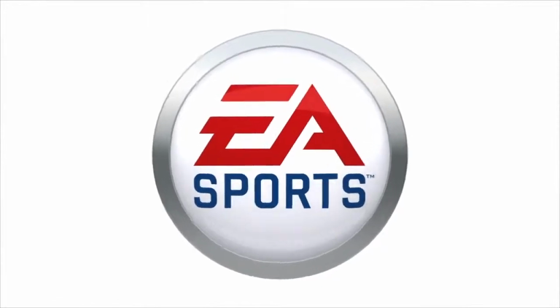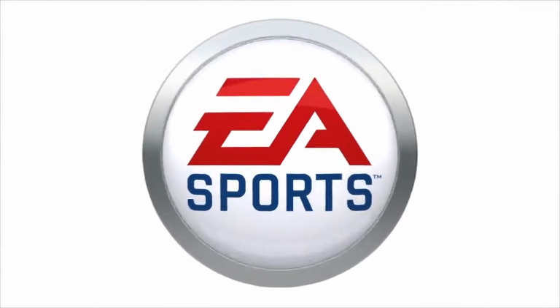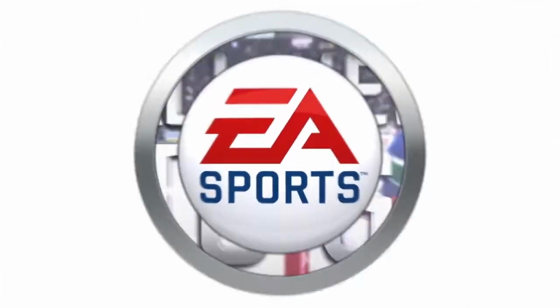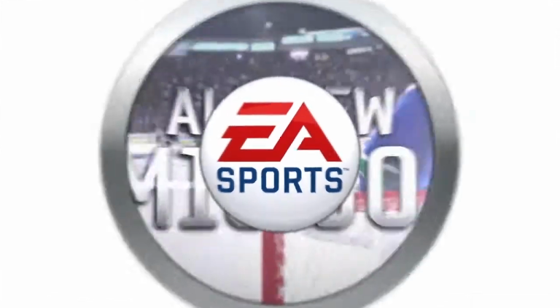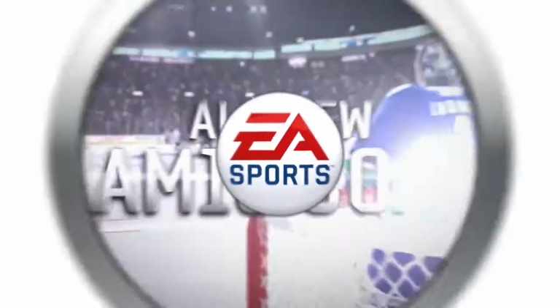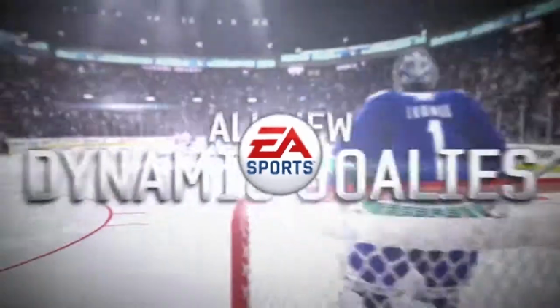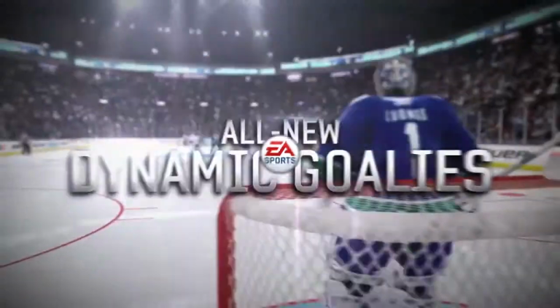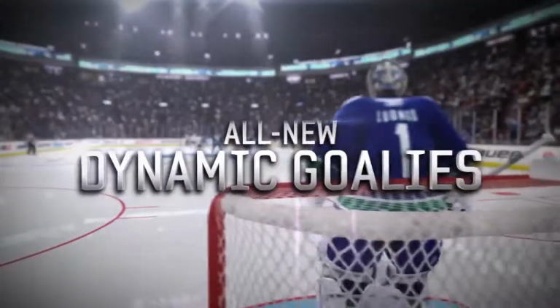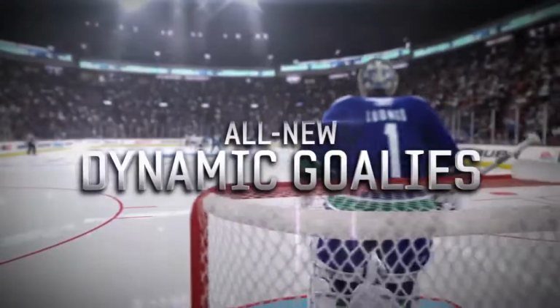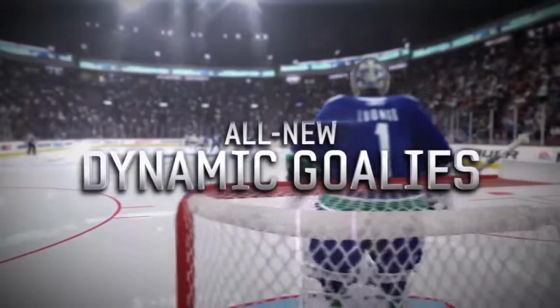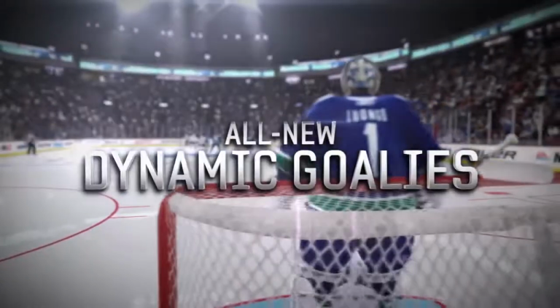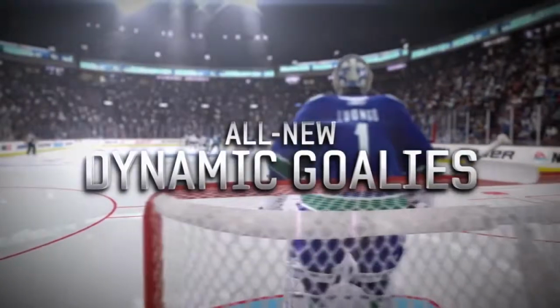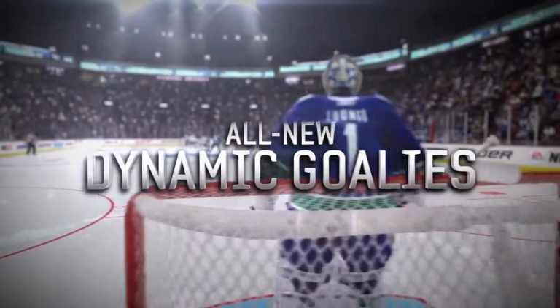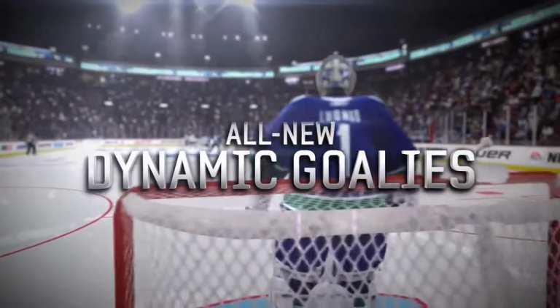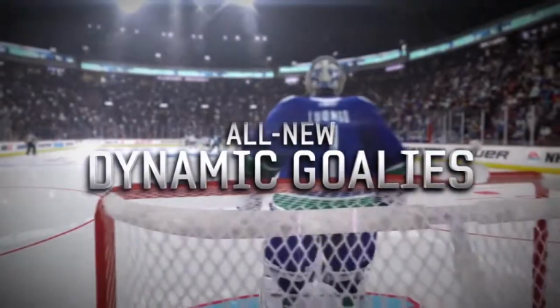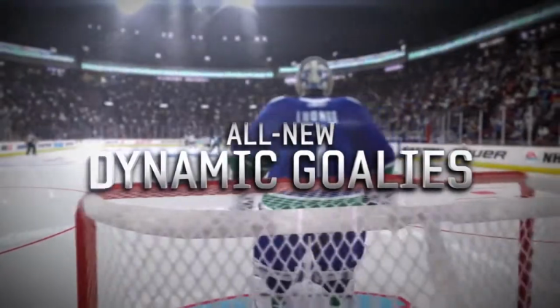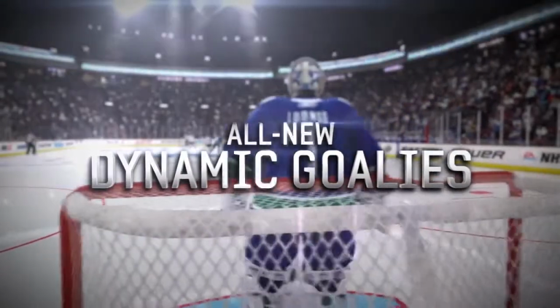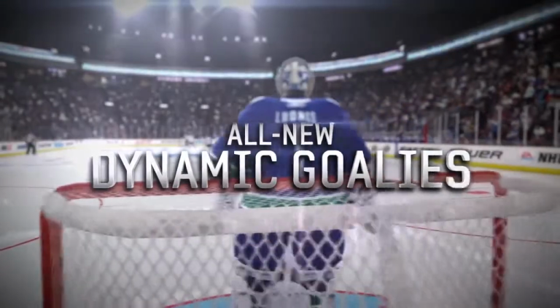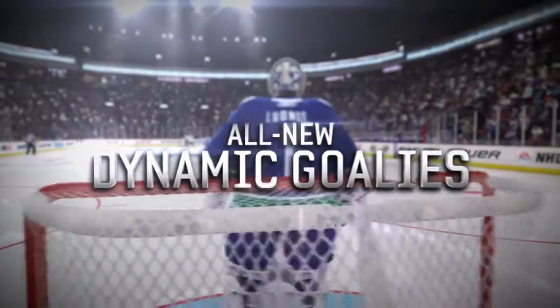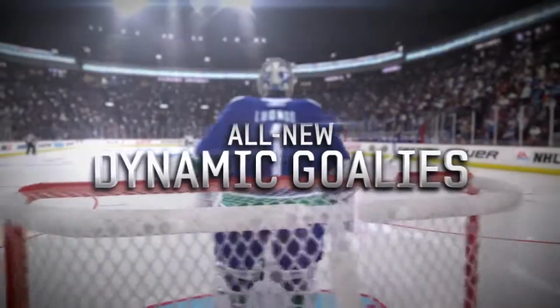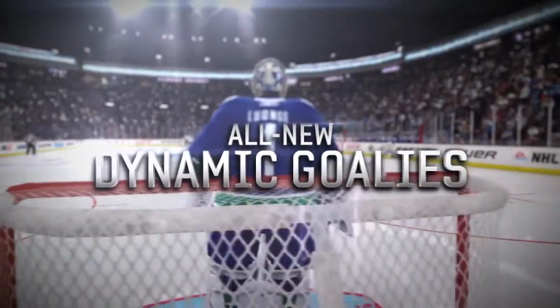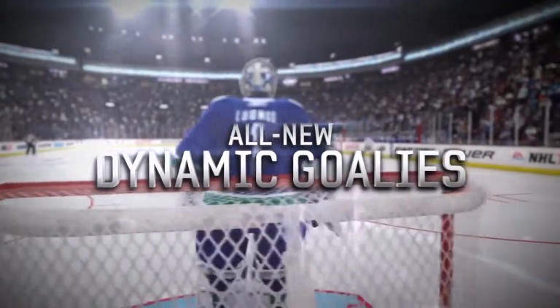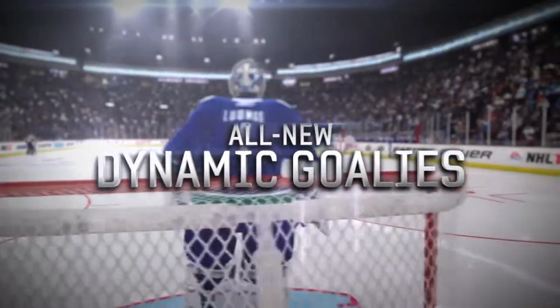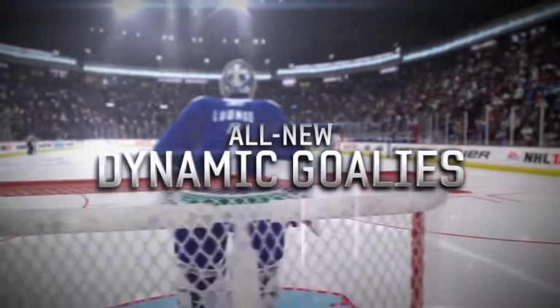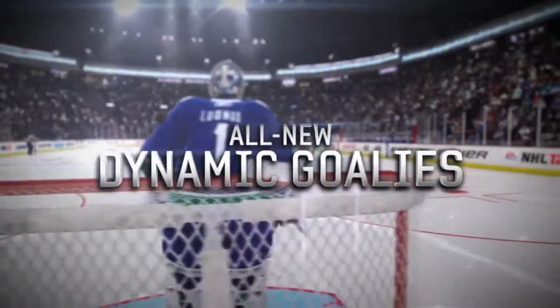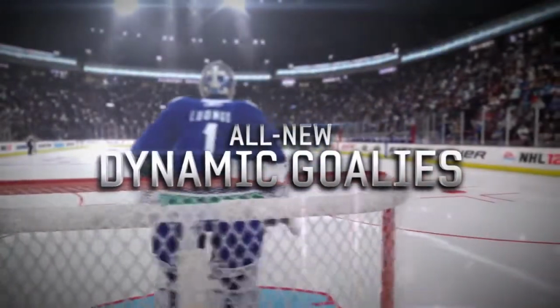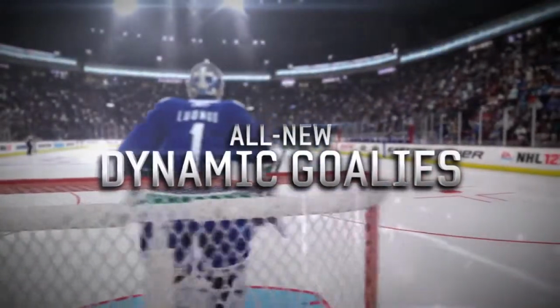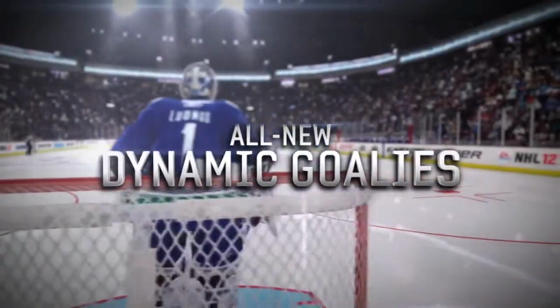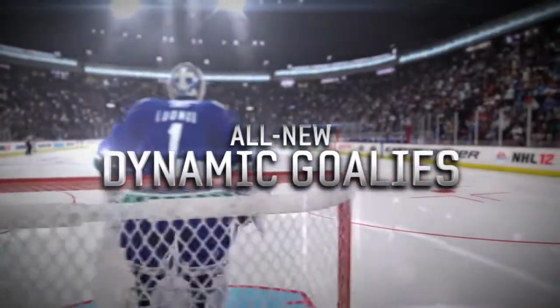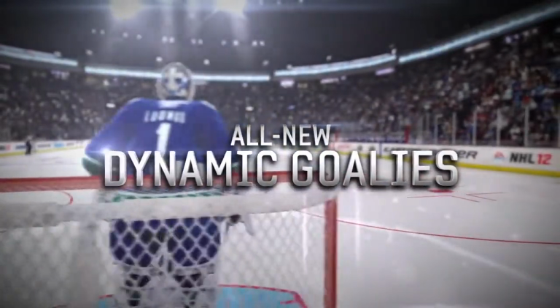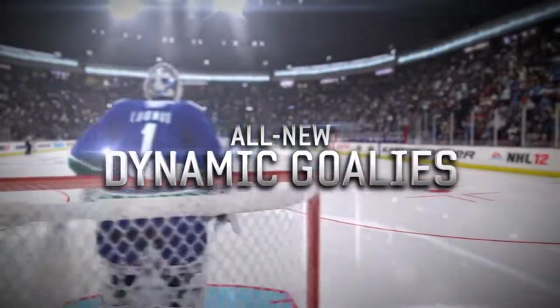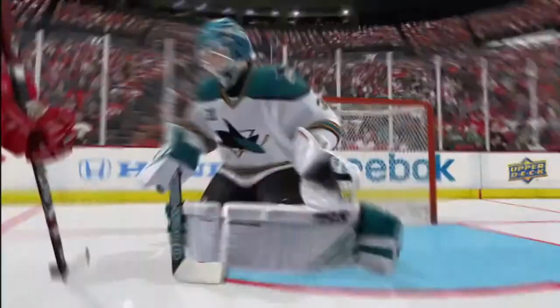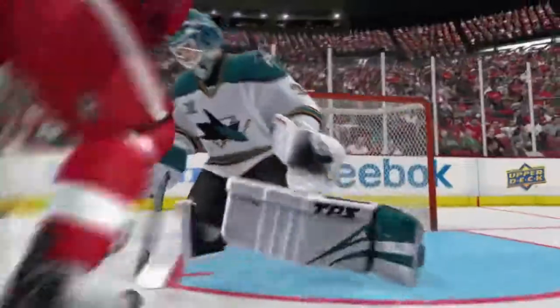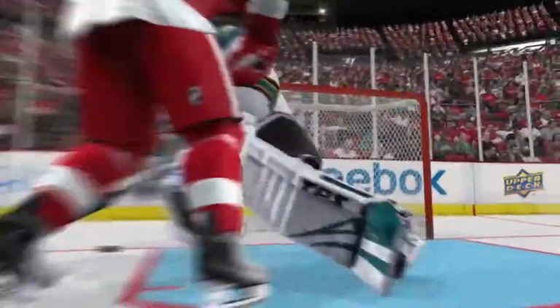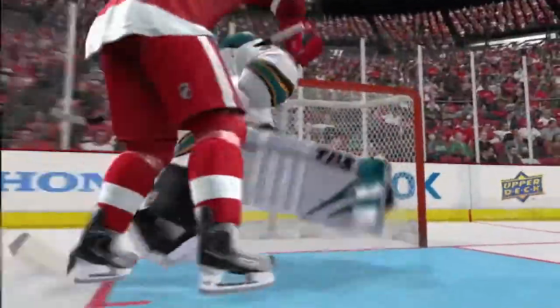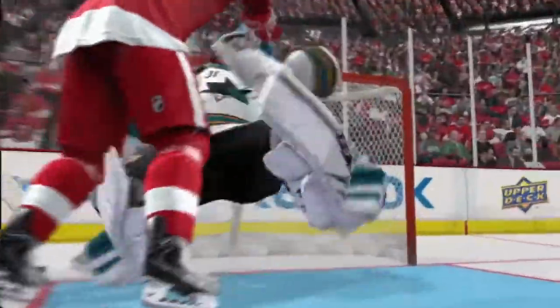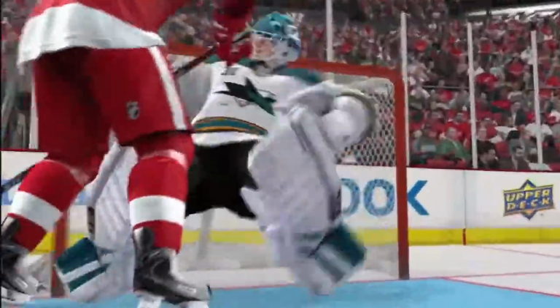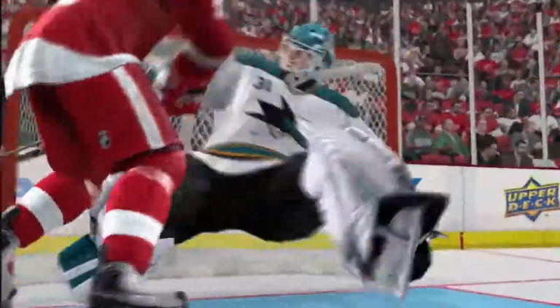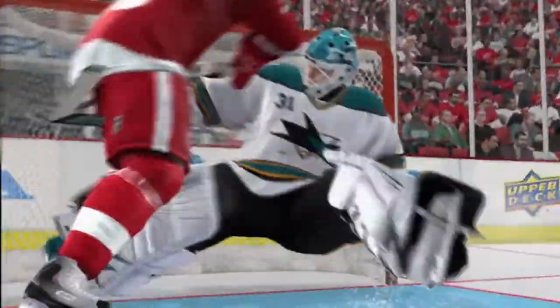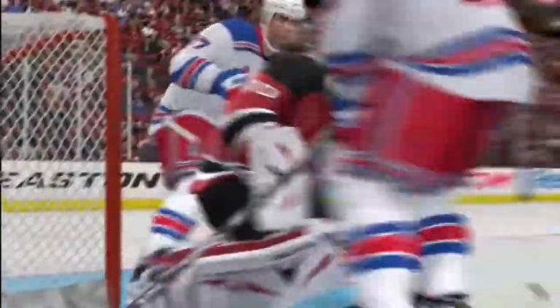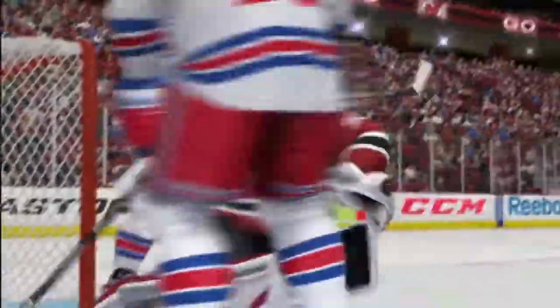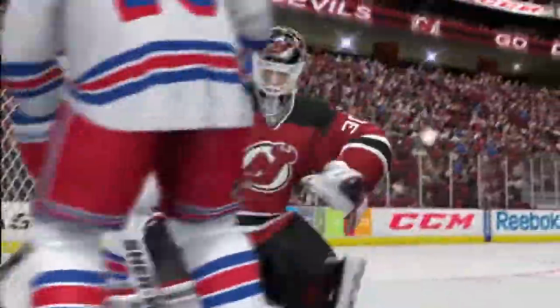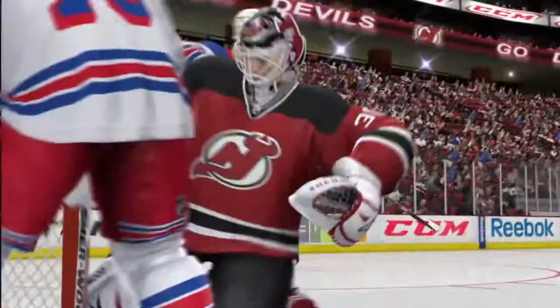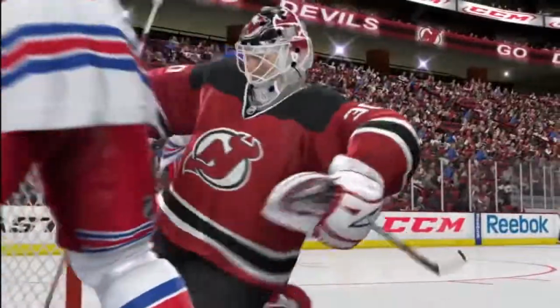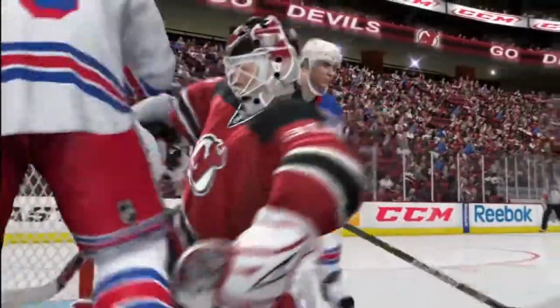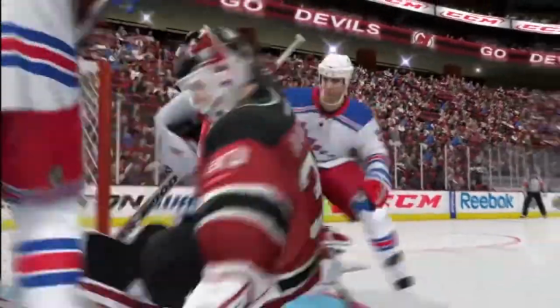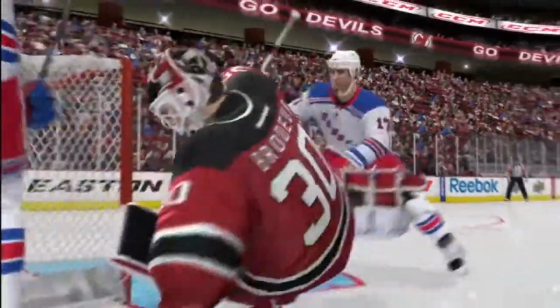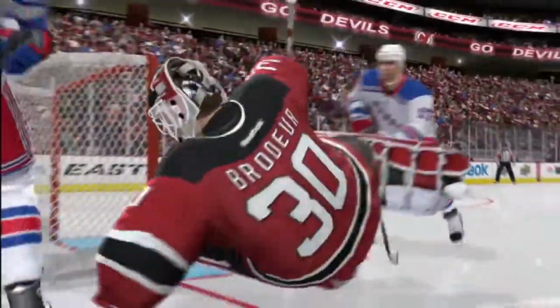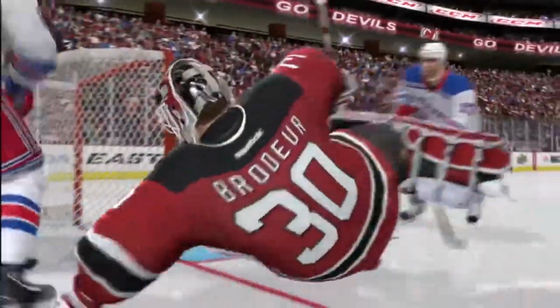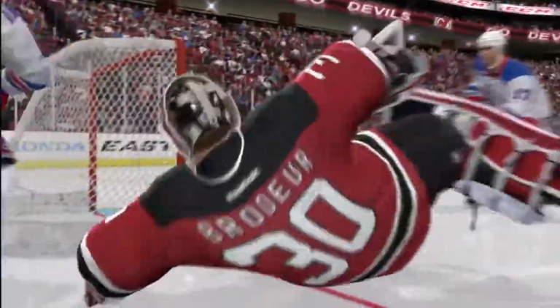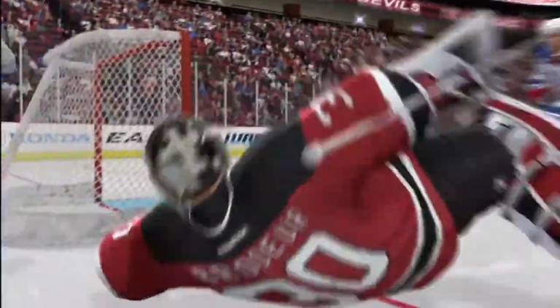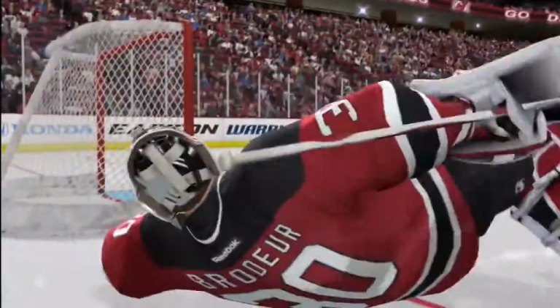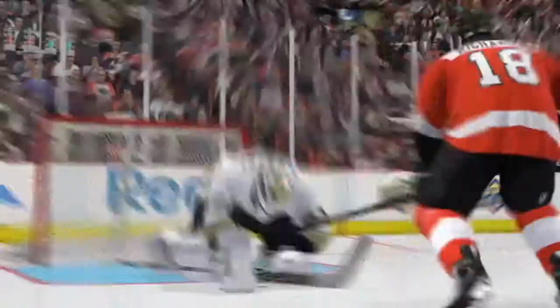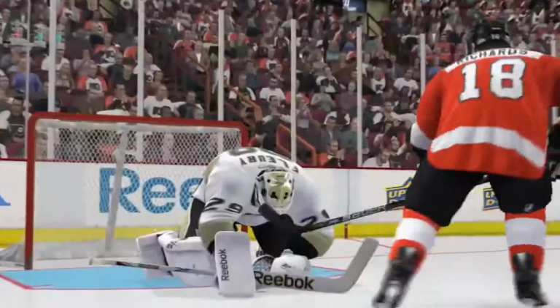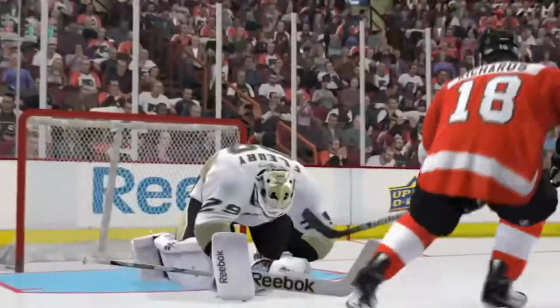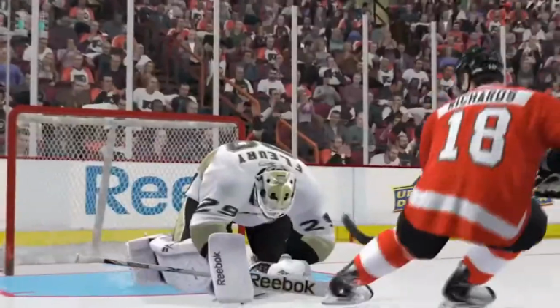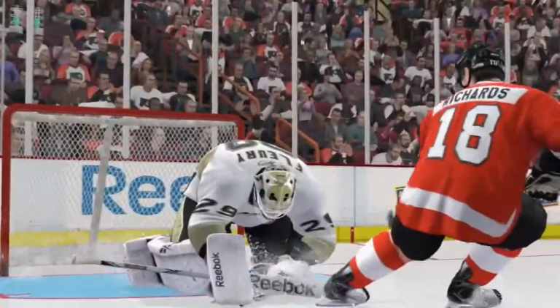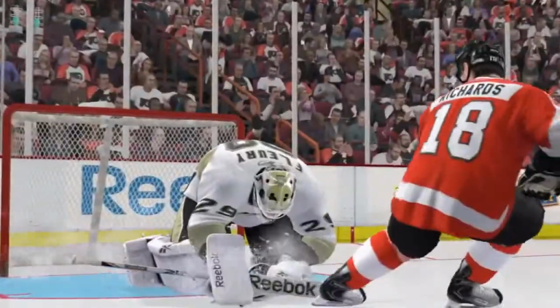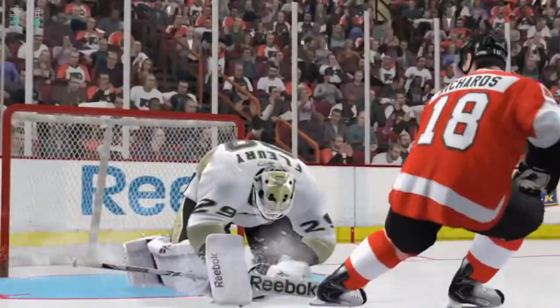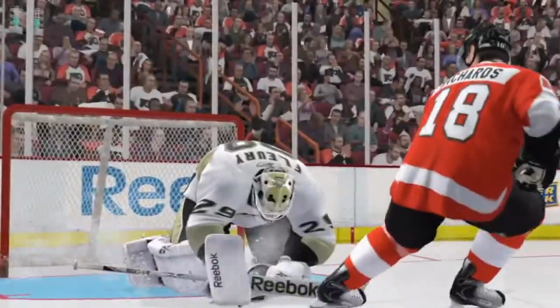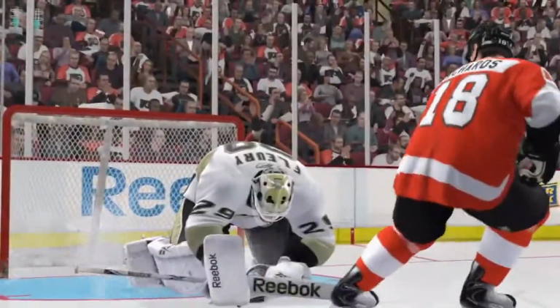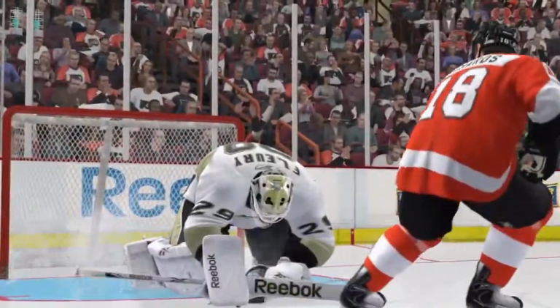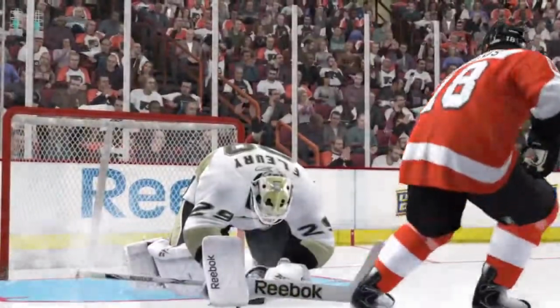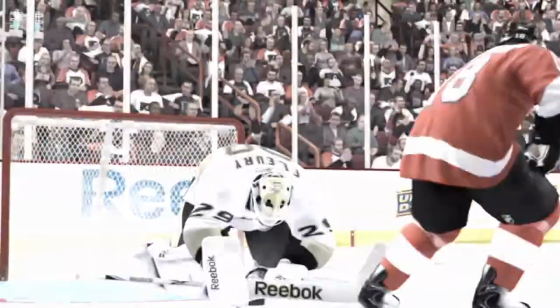Hi, I'm Sean Ramjagsane. I'm here to talk about all-new dynamic goalies. For the first time ever, goalies are now live and you can fully interact with them in the crease.